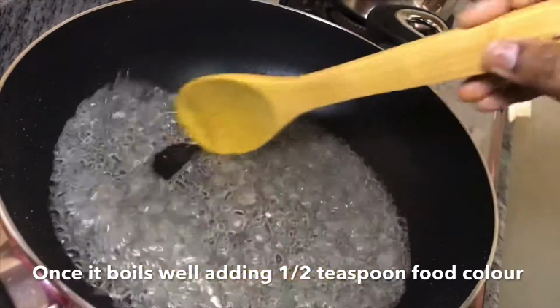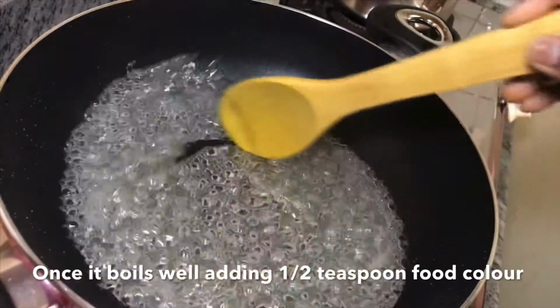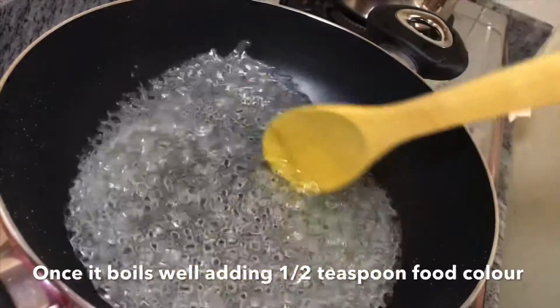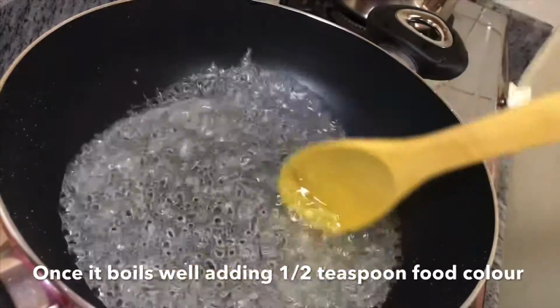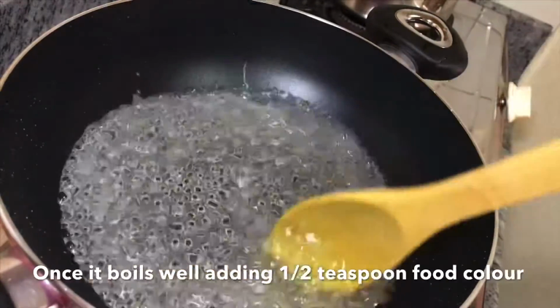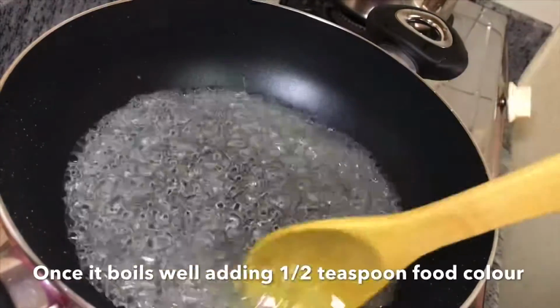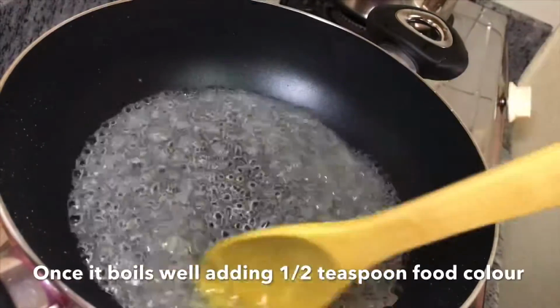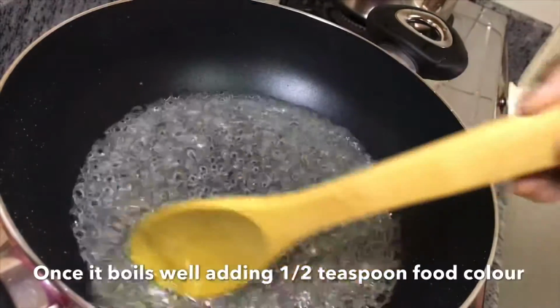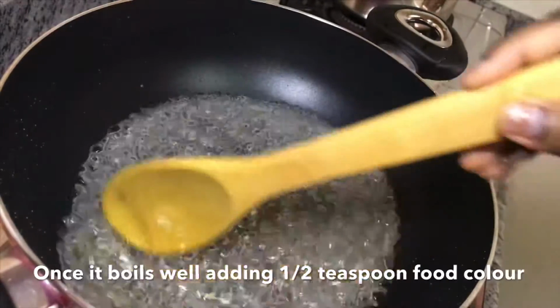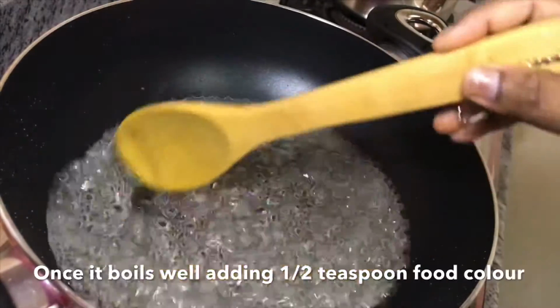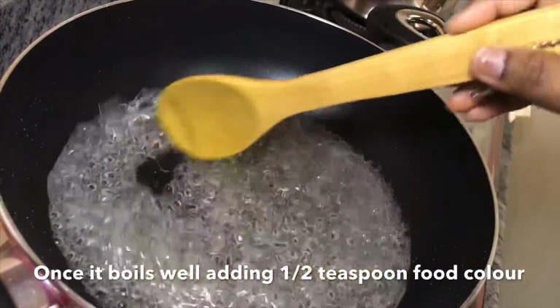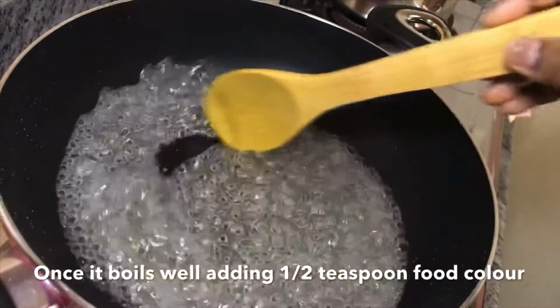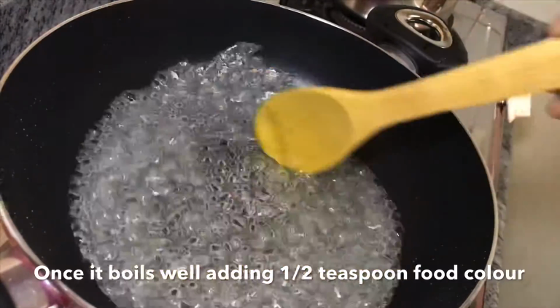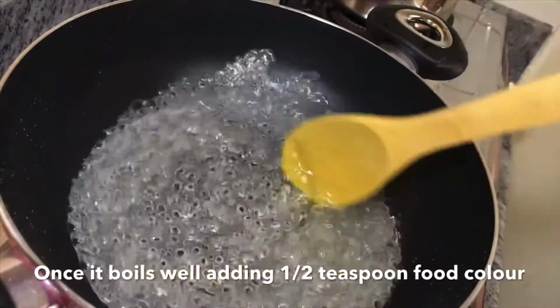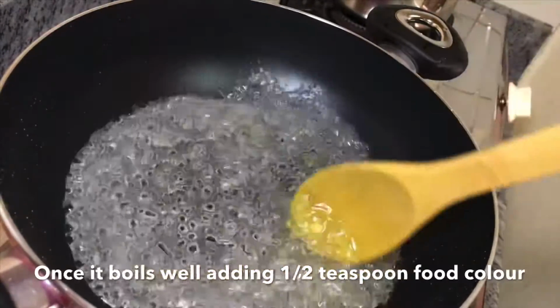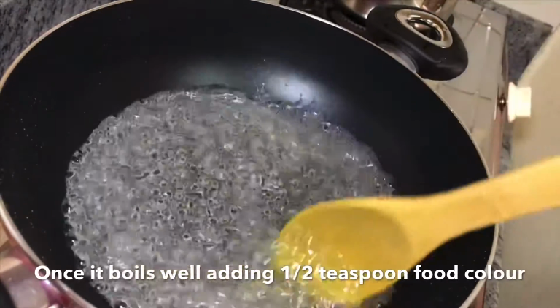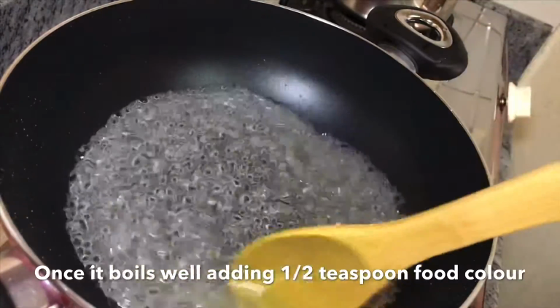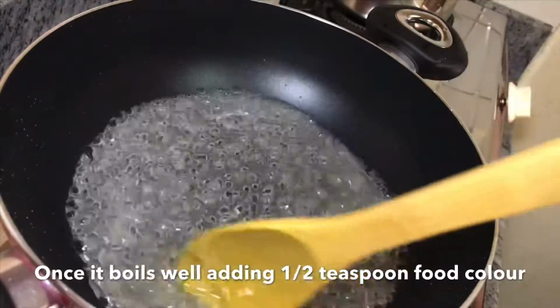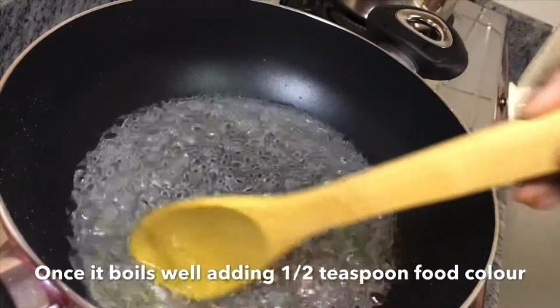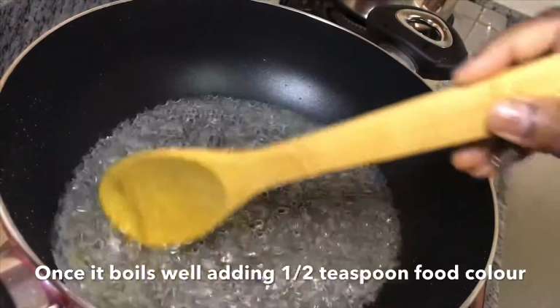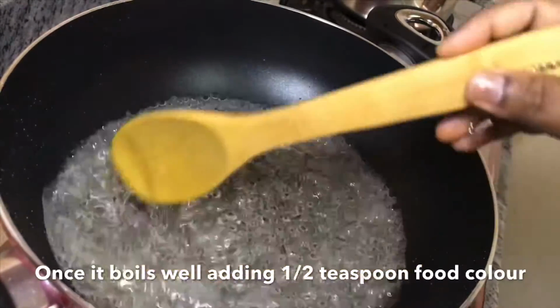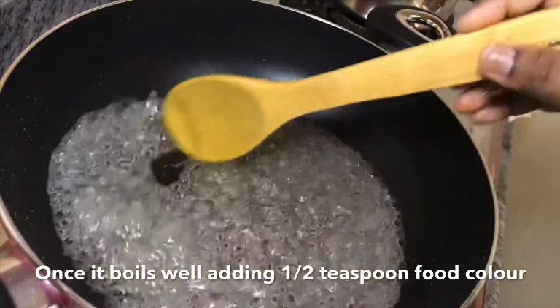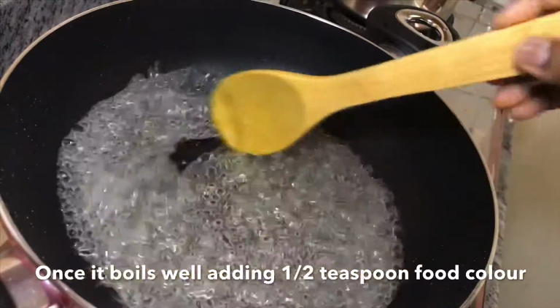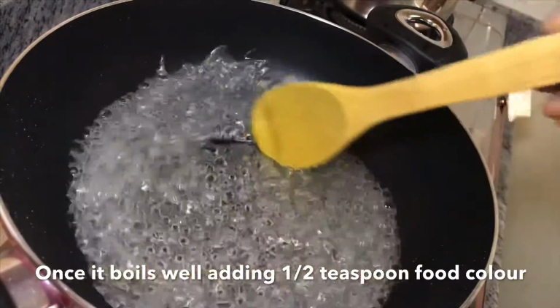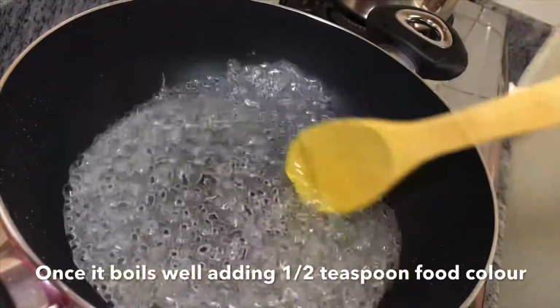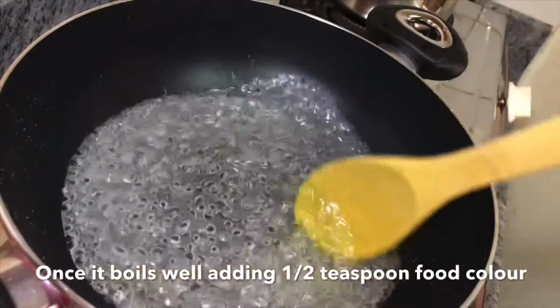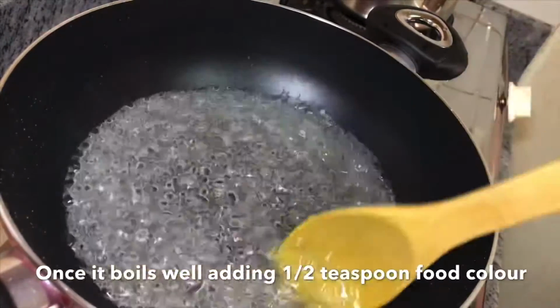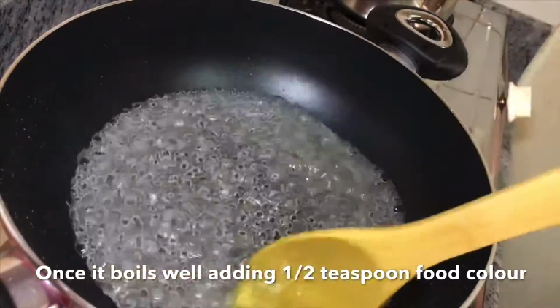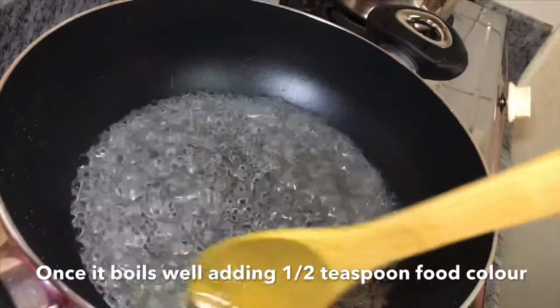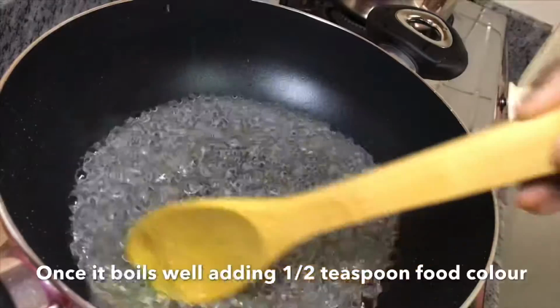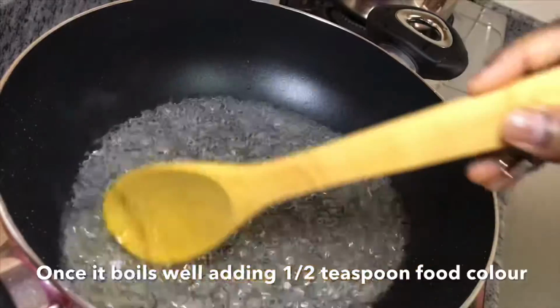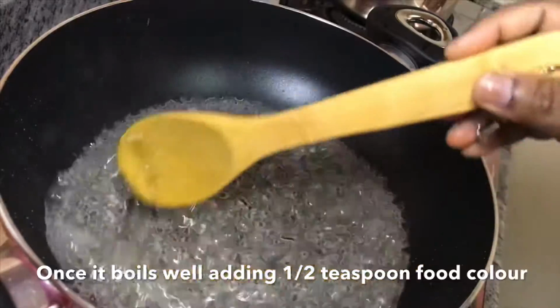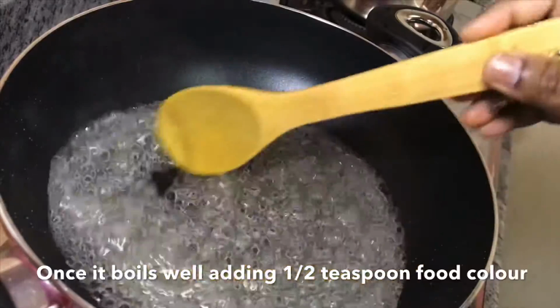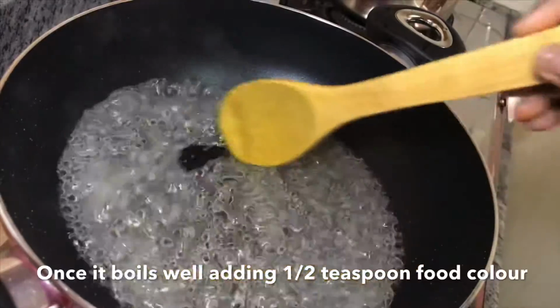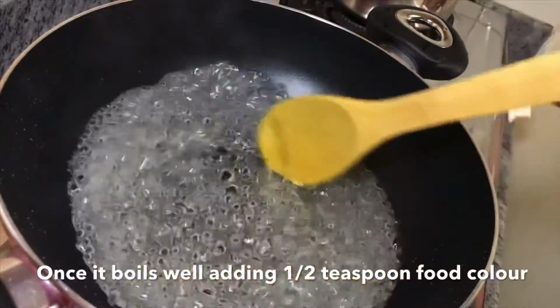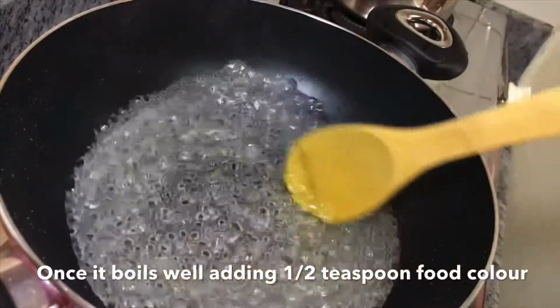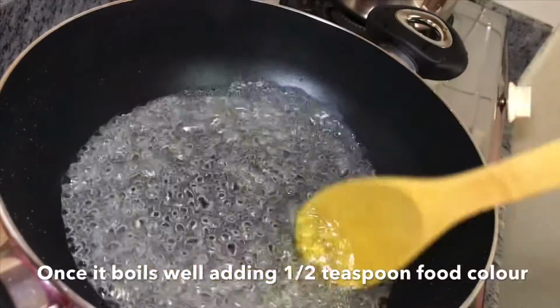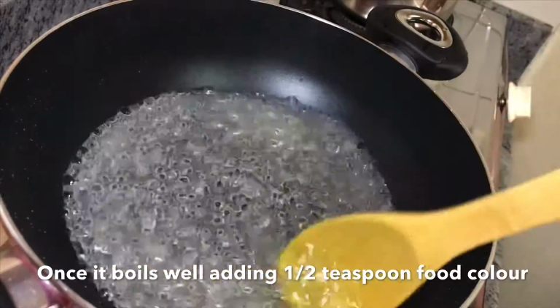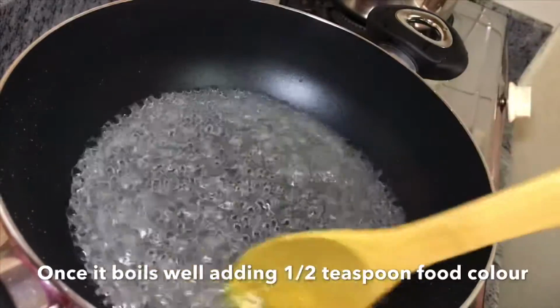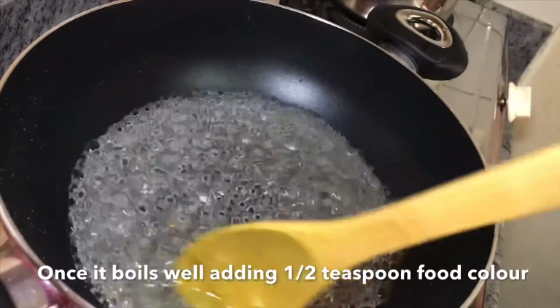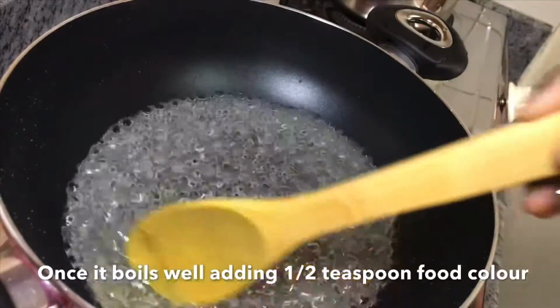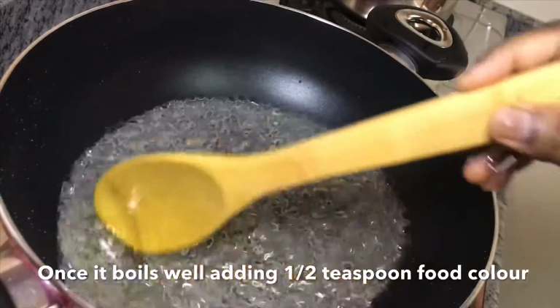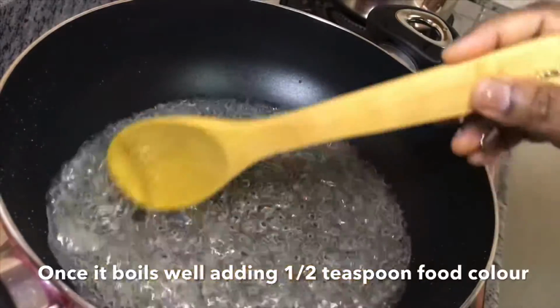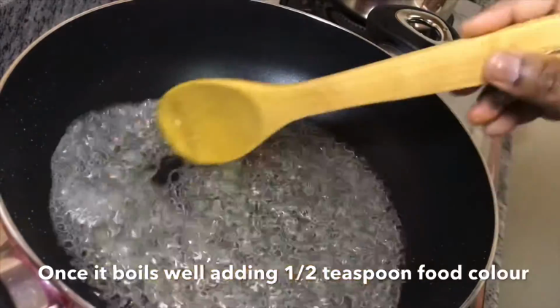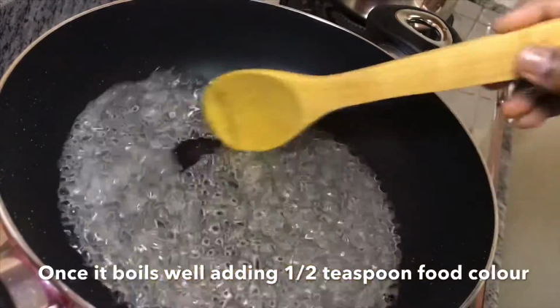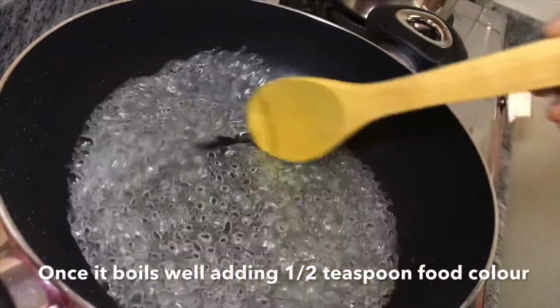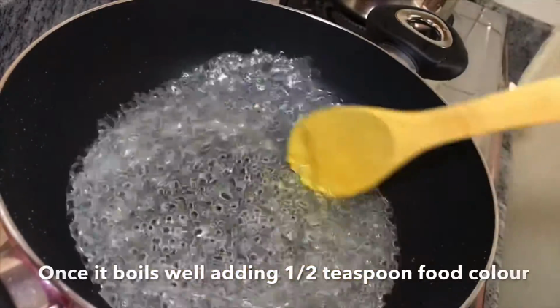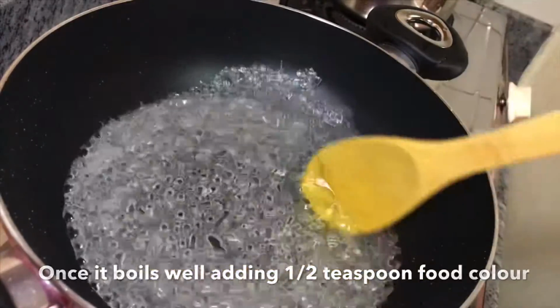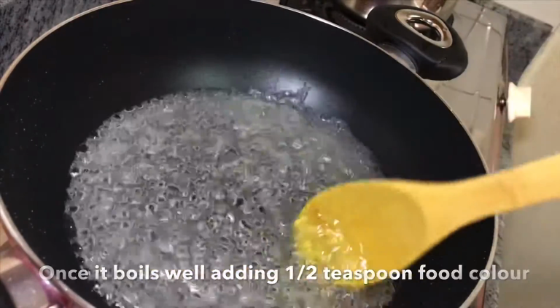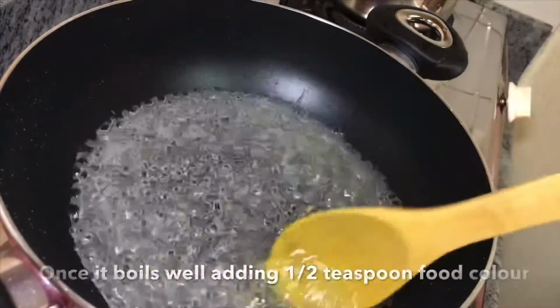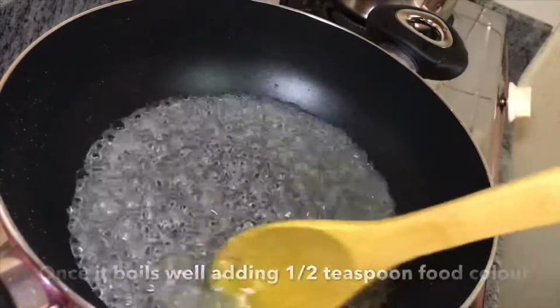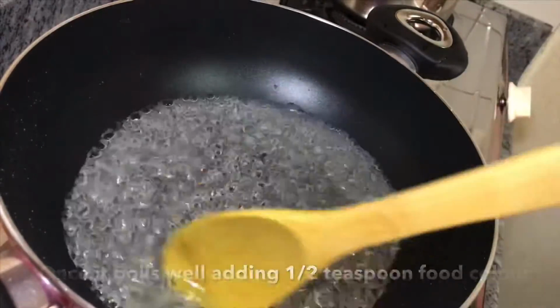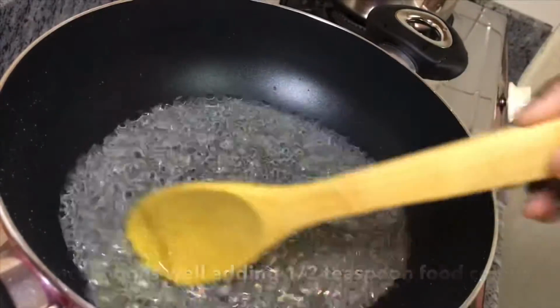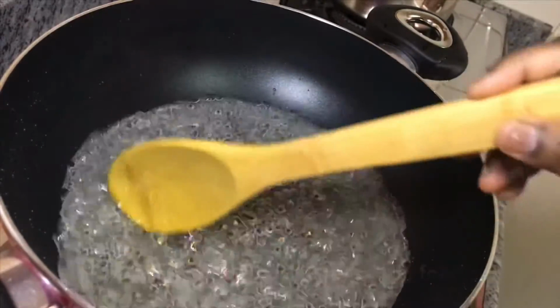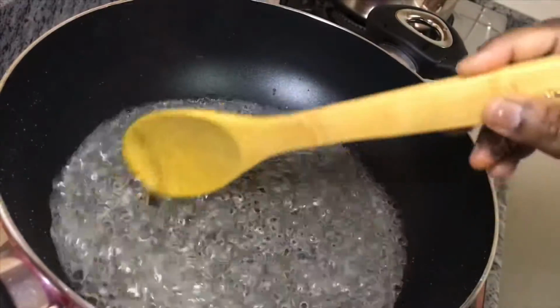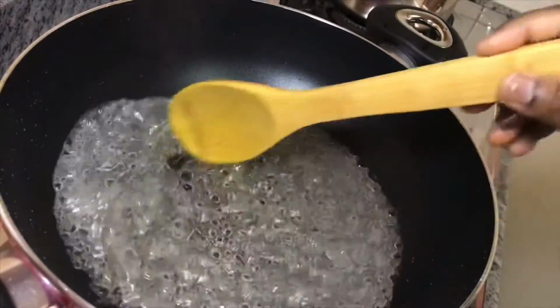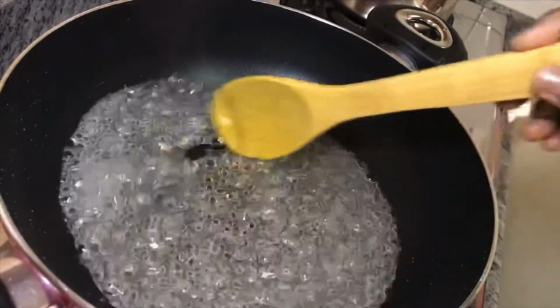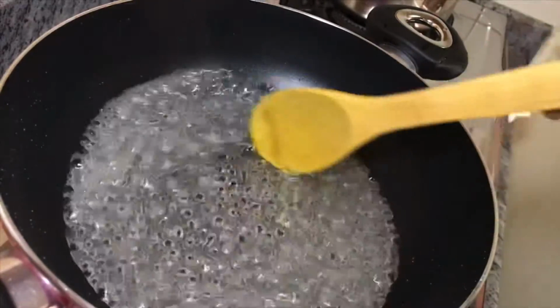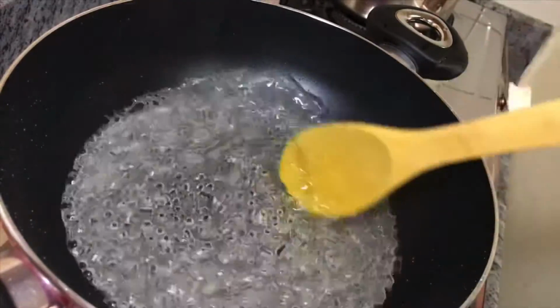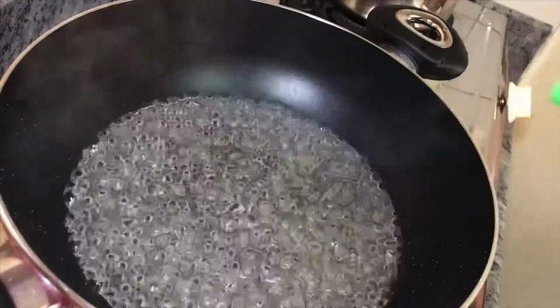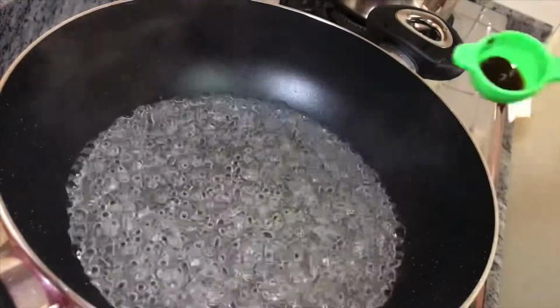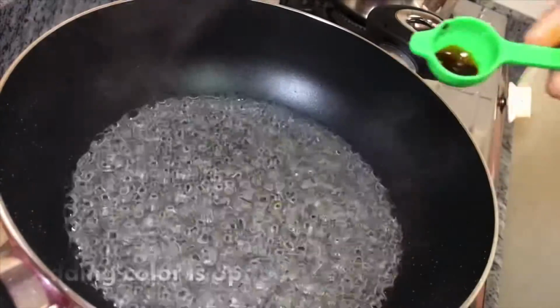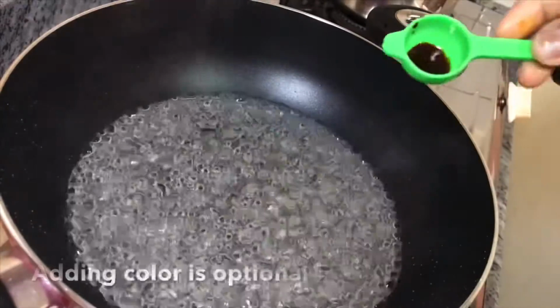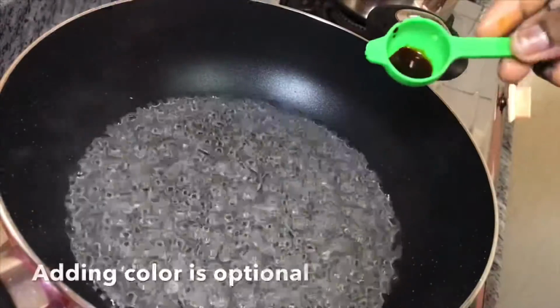Add 1 teaspoon of the ingredient. I'll show you what I want to do and how to do it.